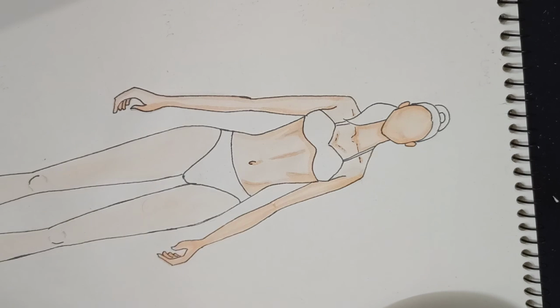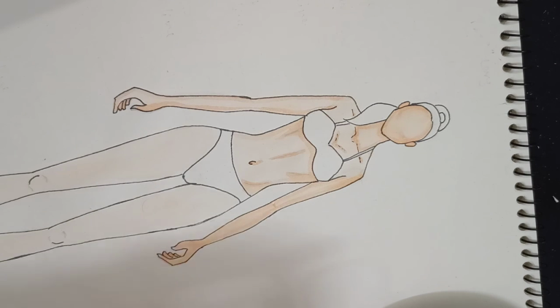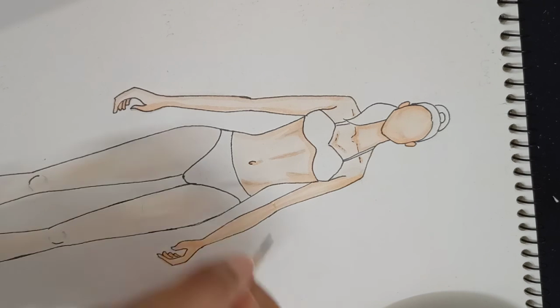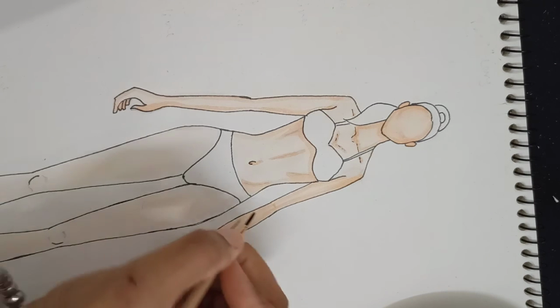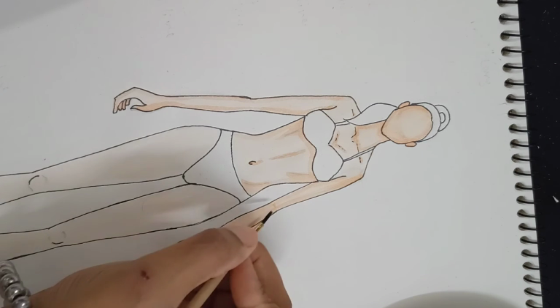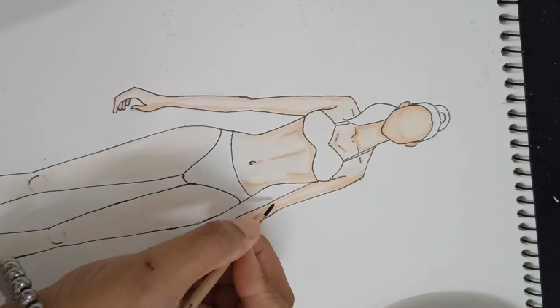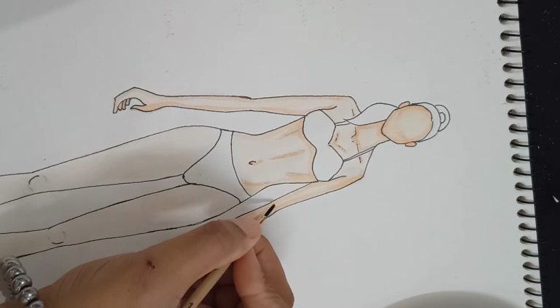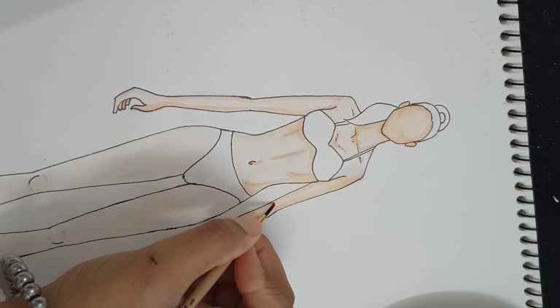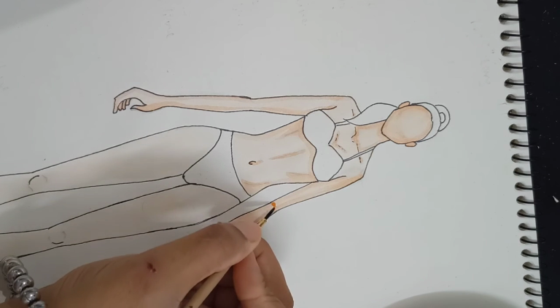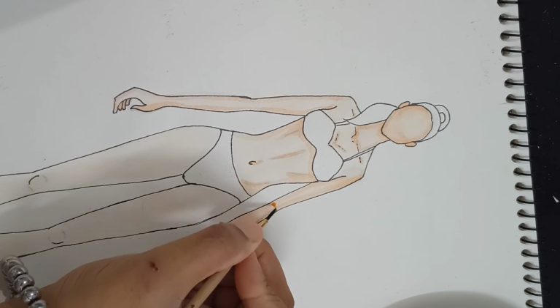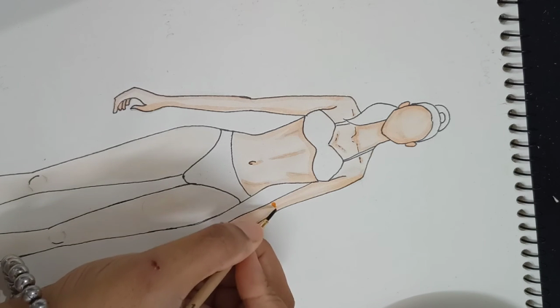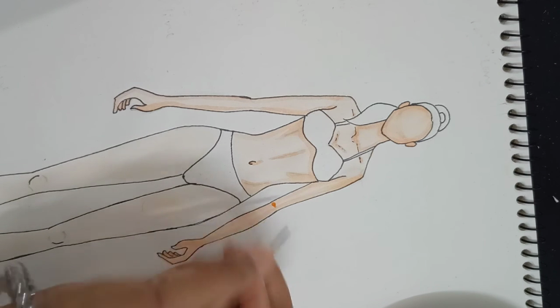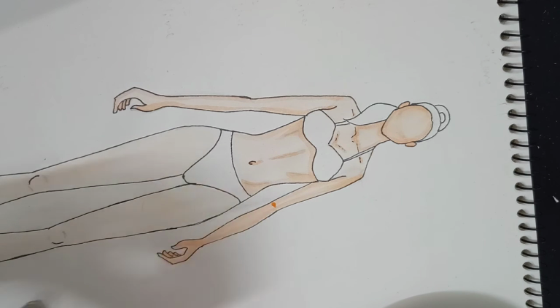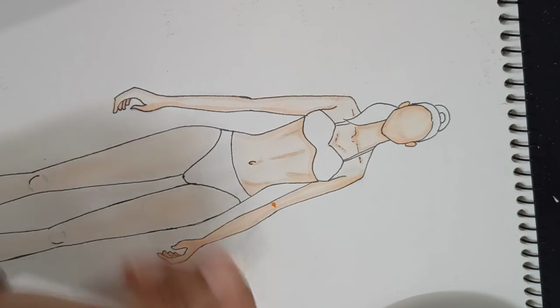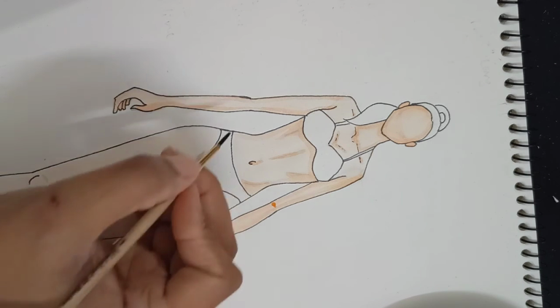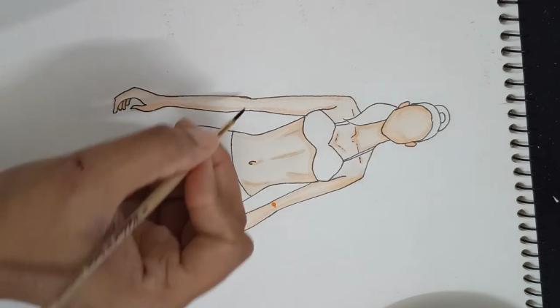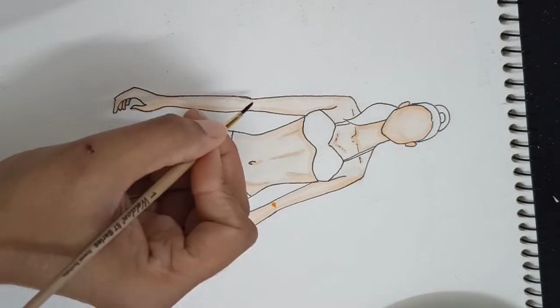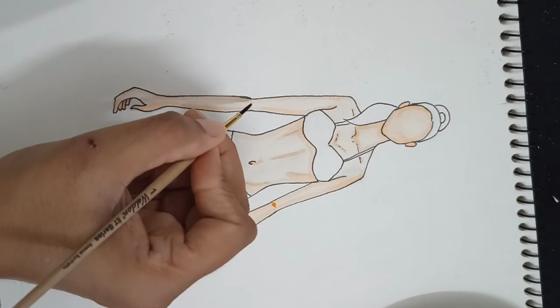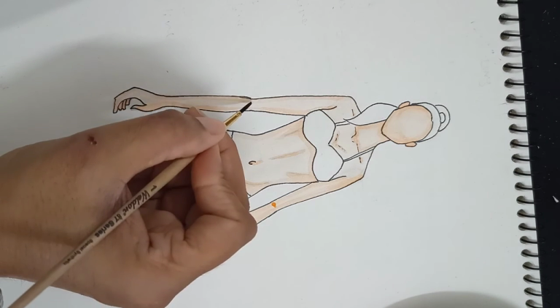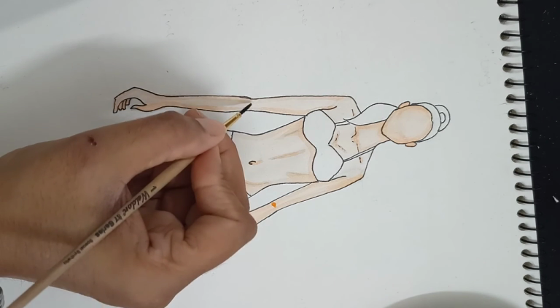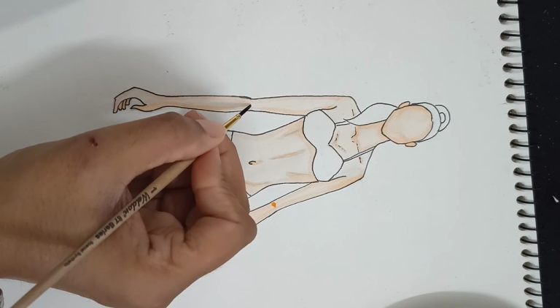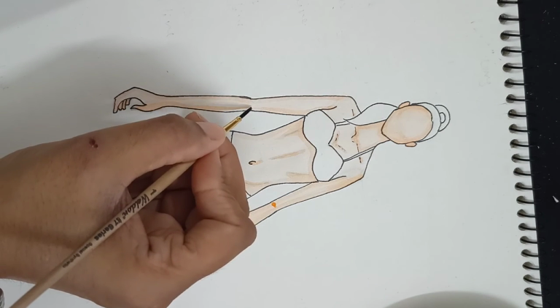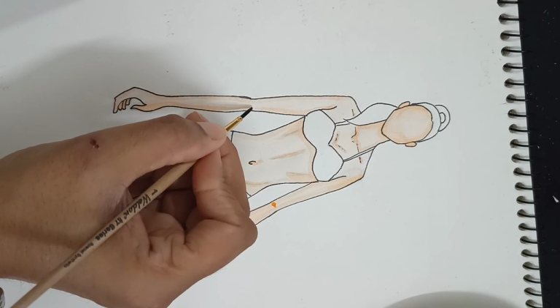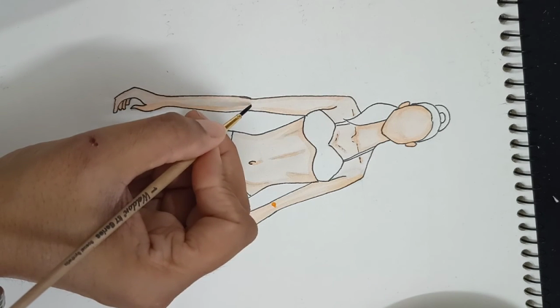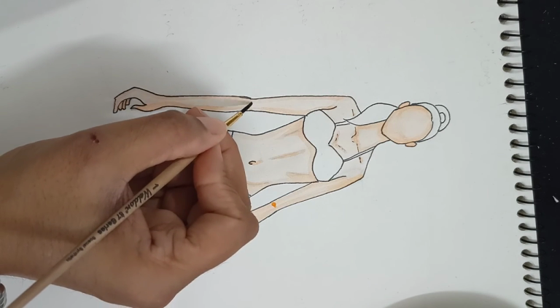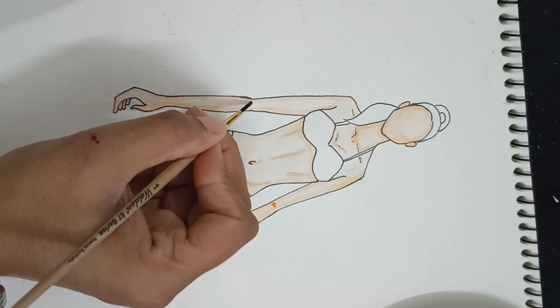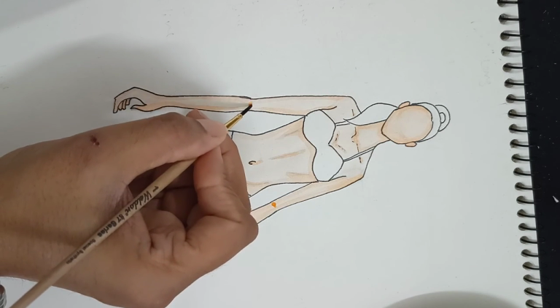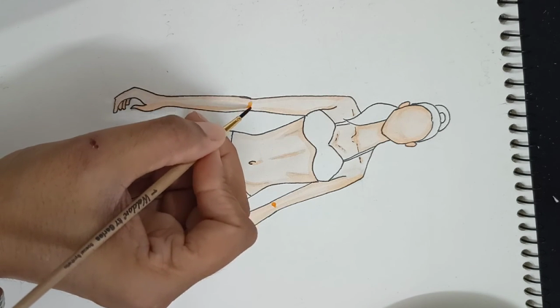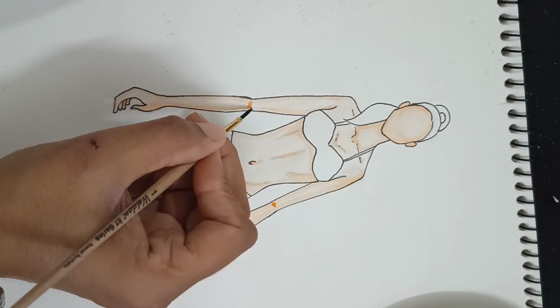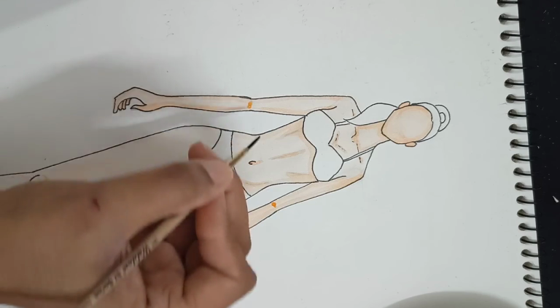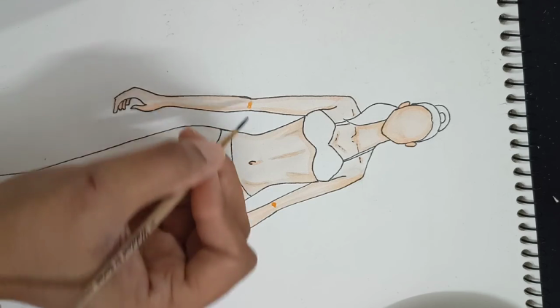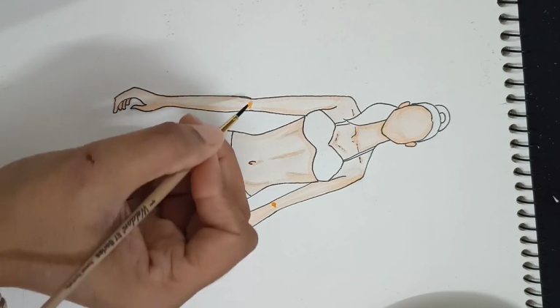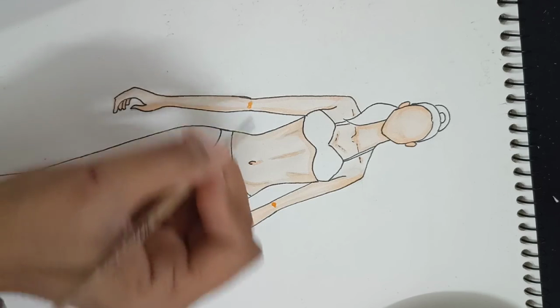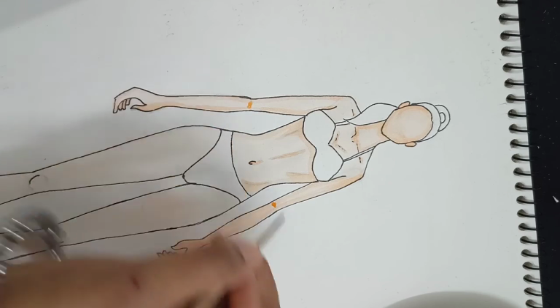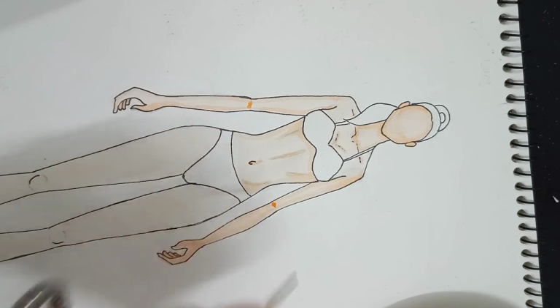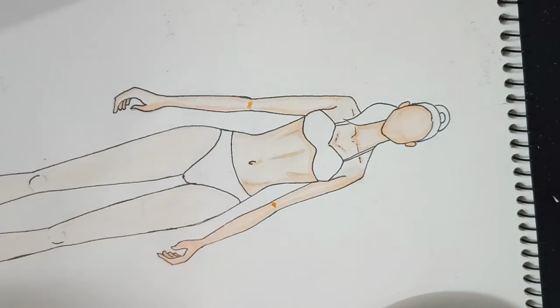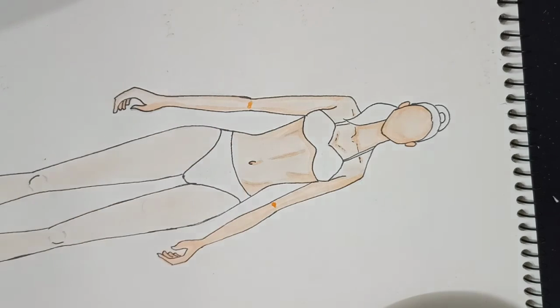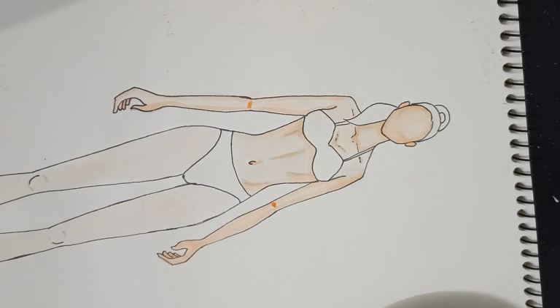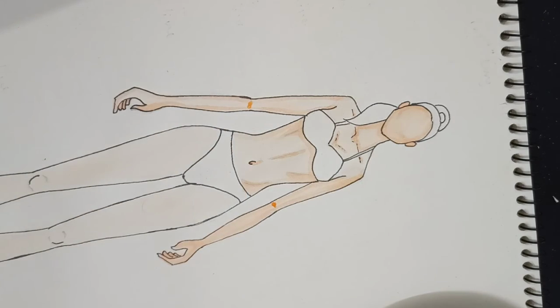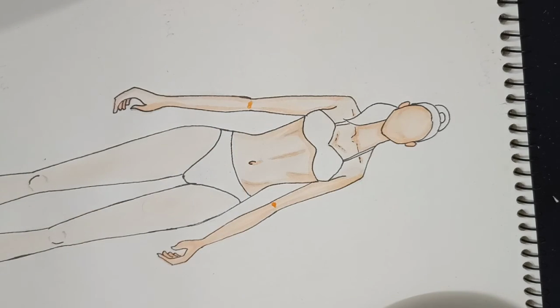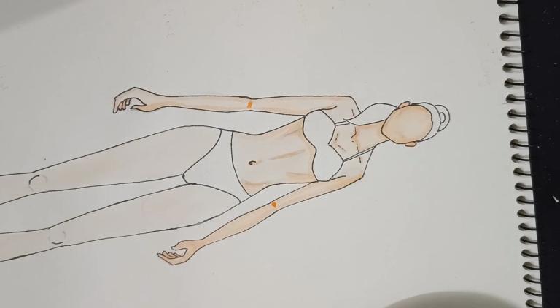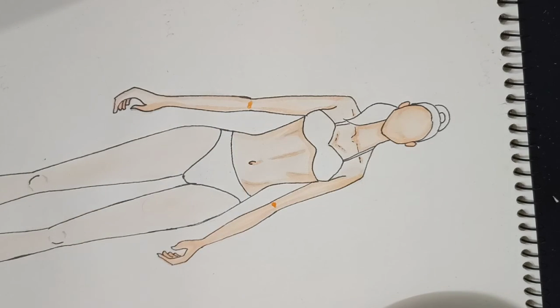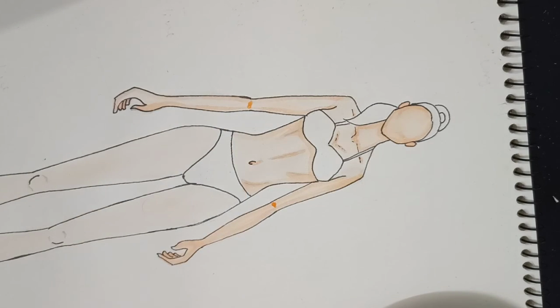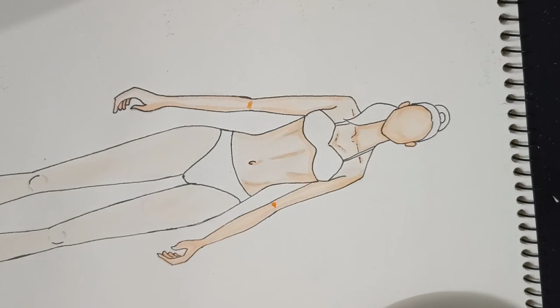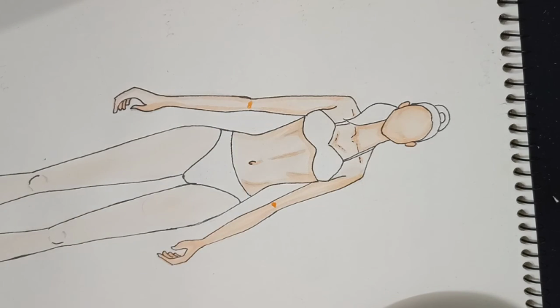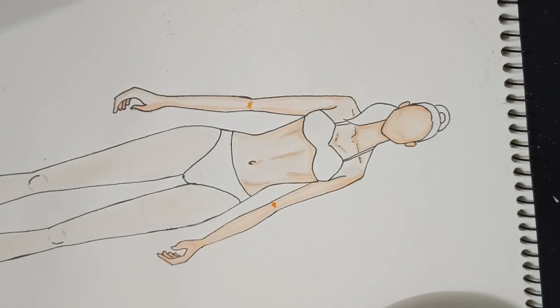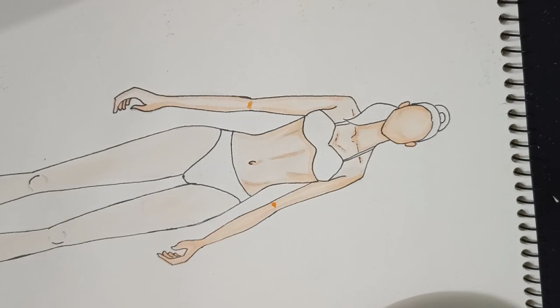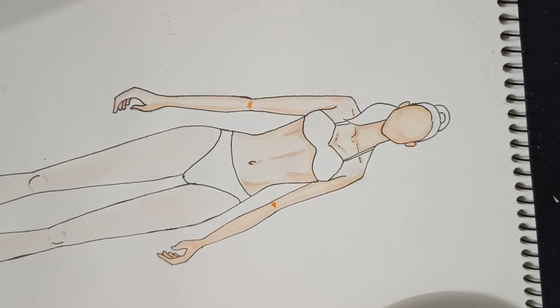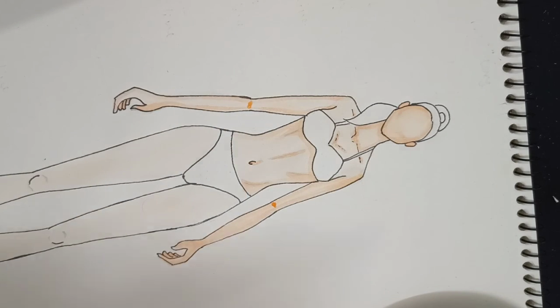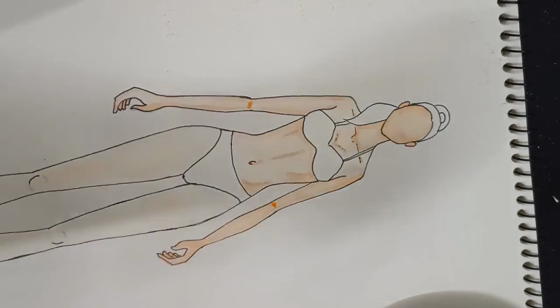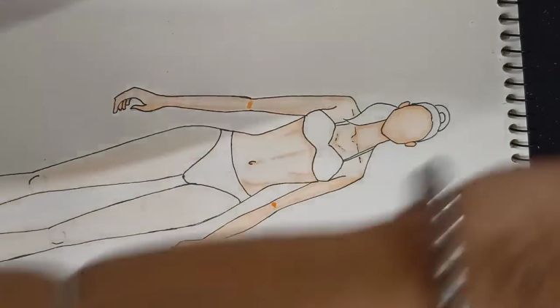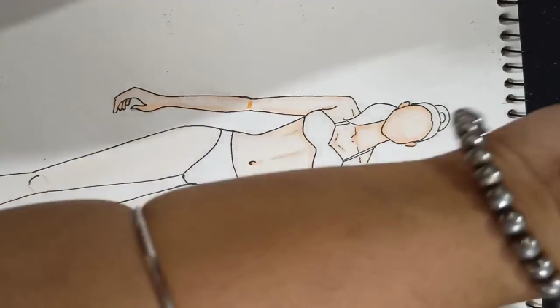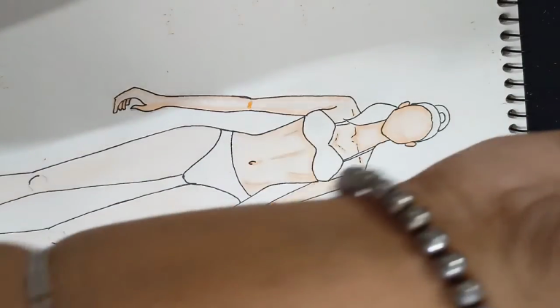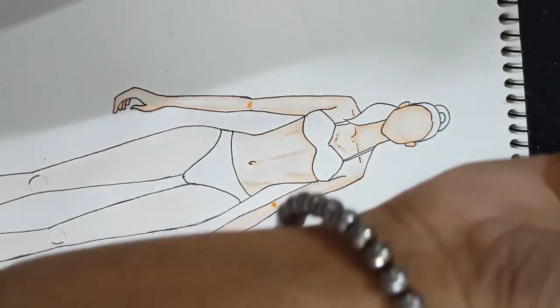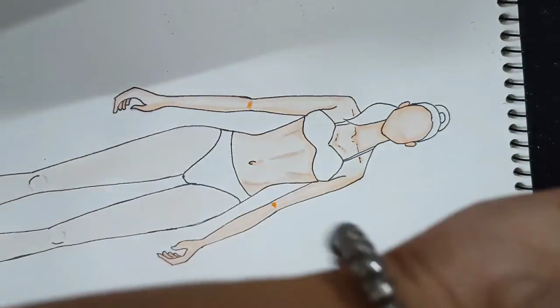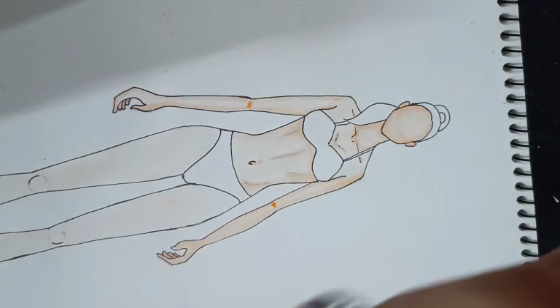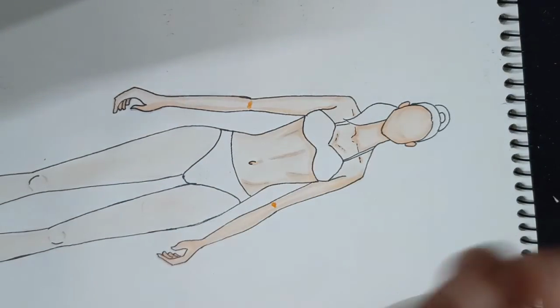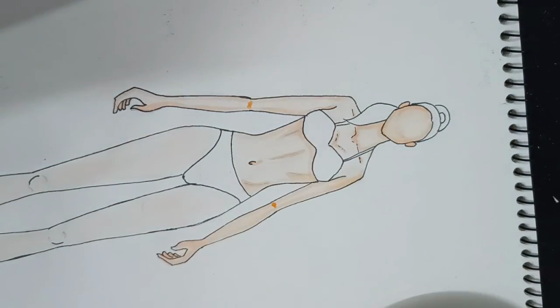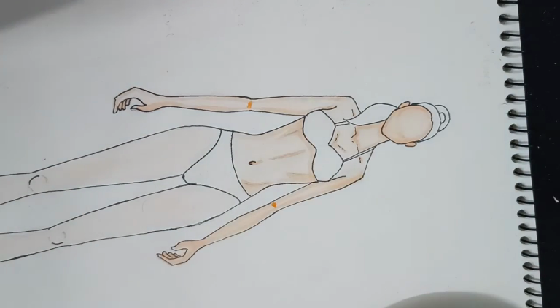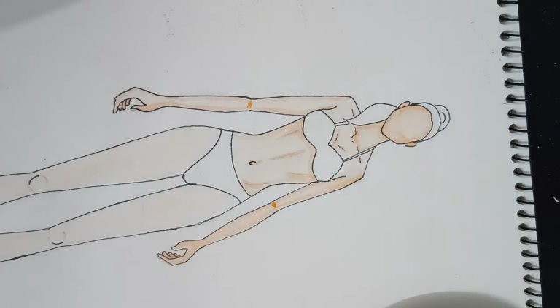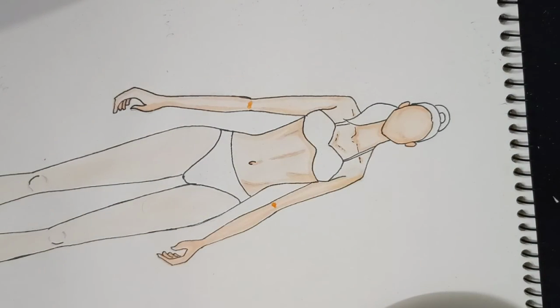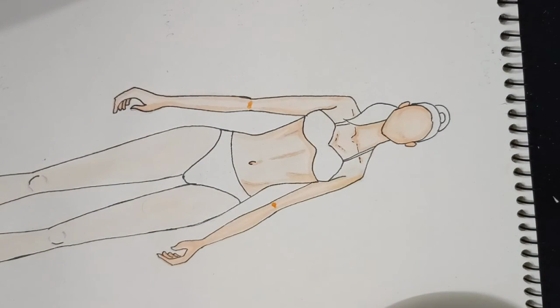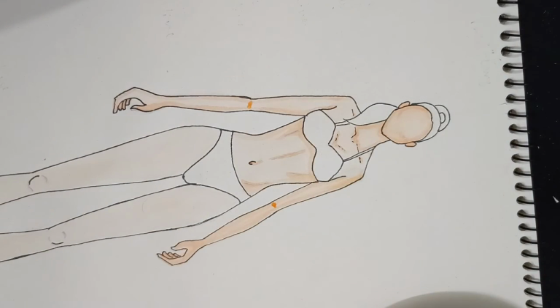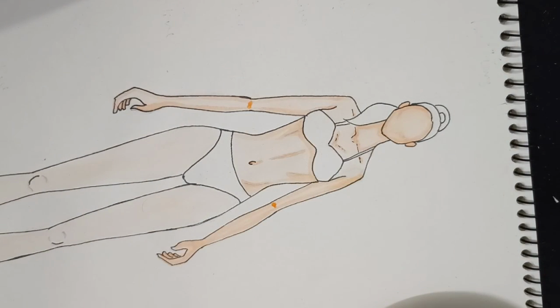This area is dark — I will add one more minute of work here.